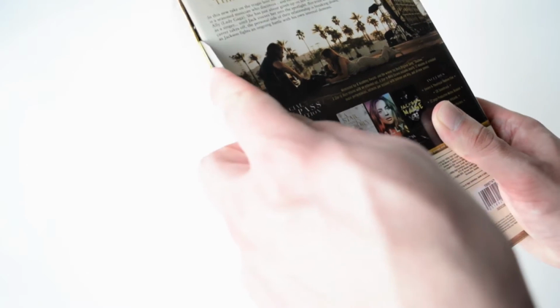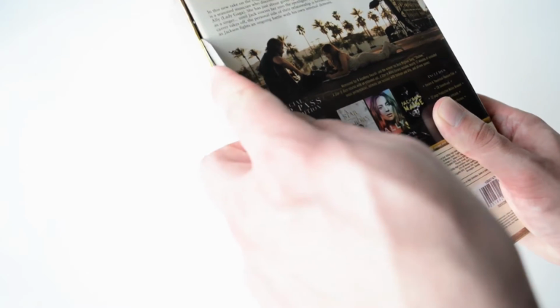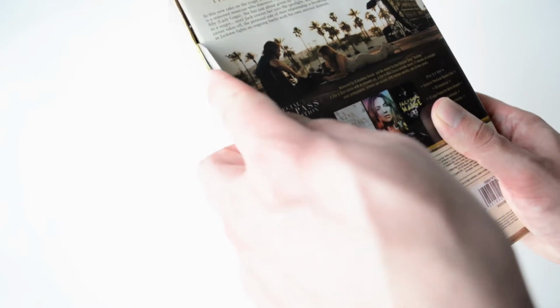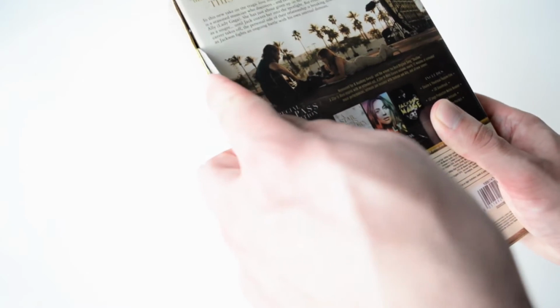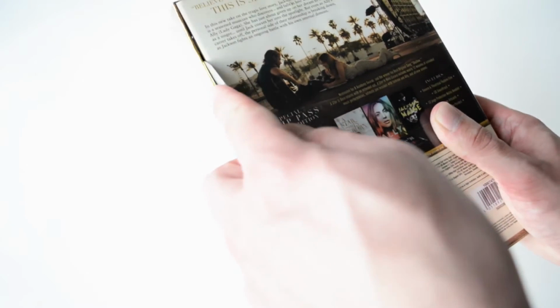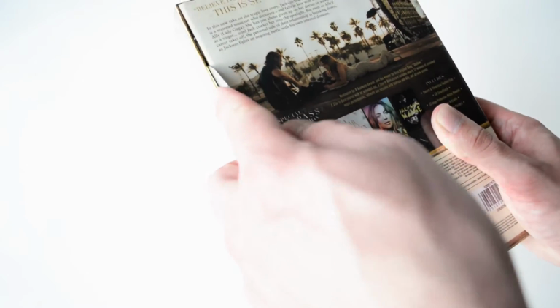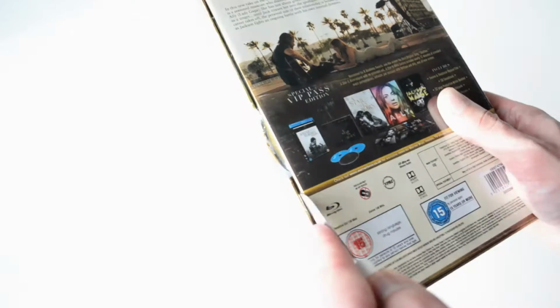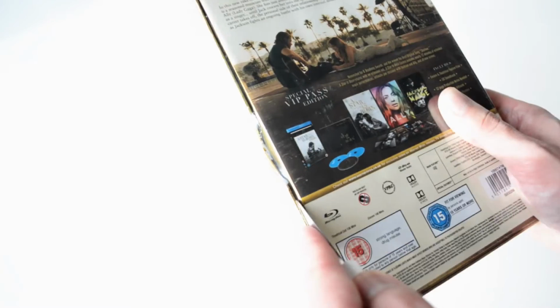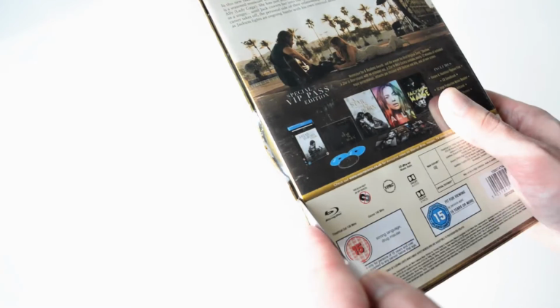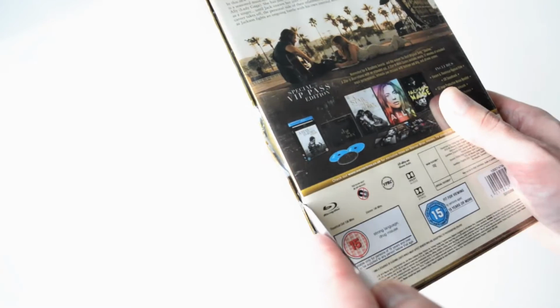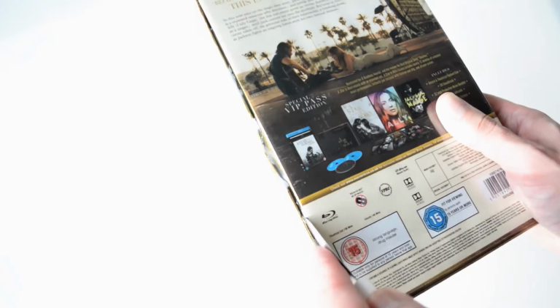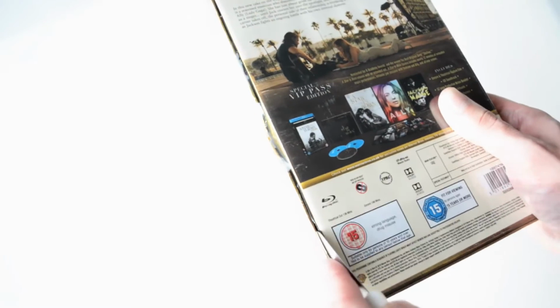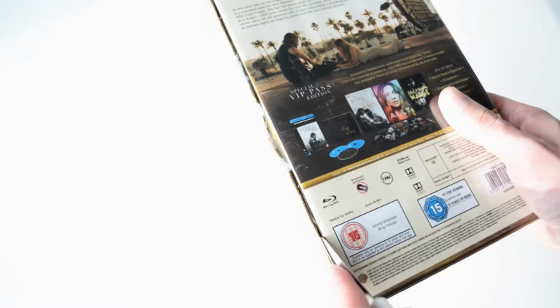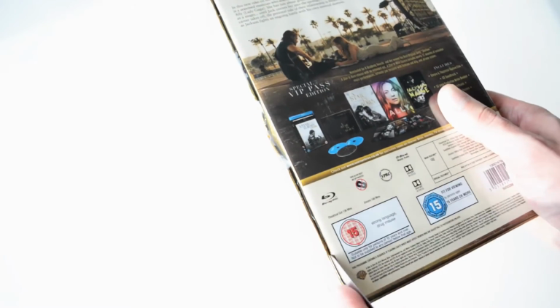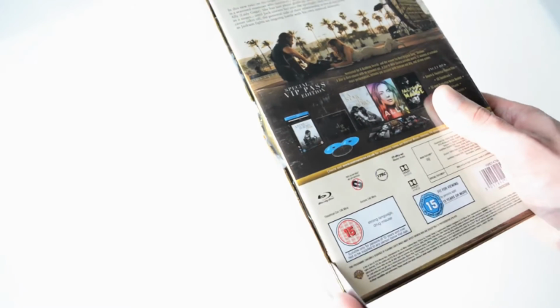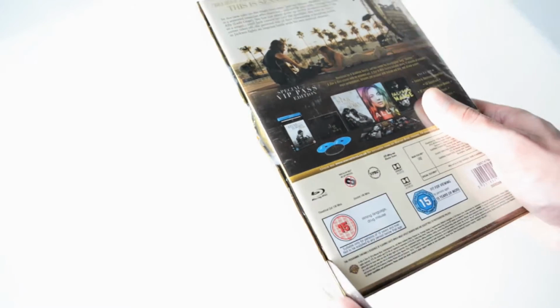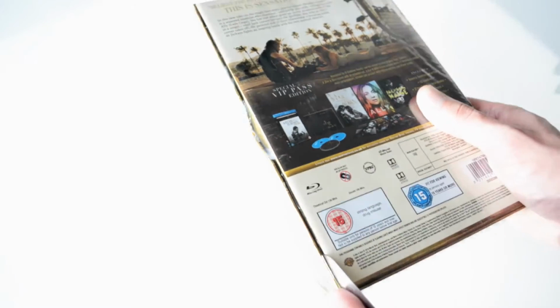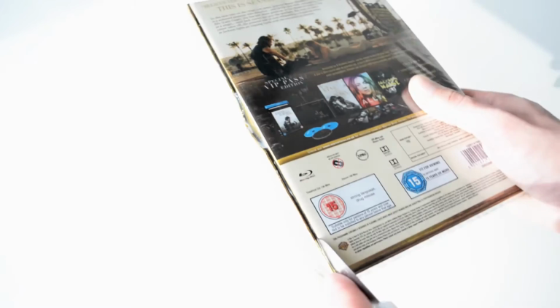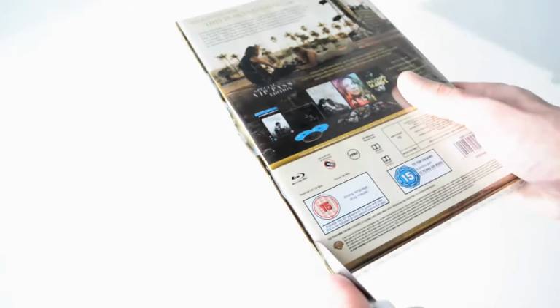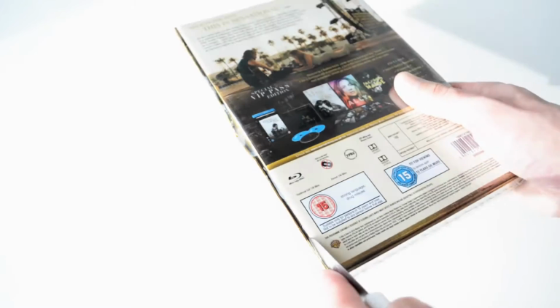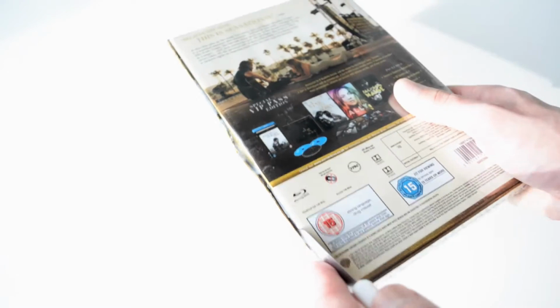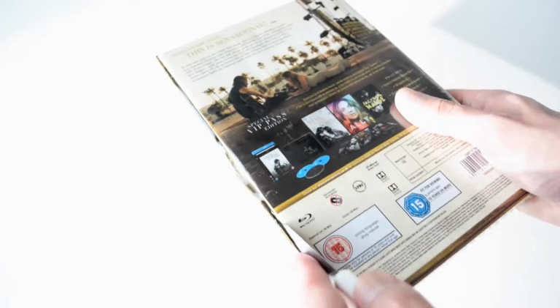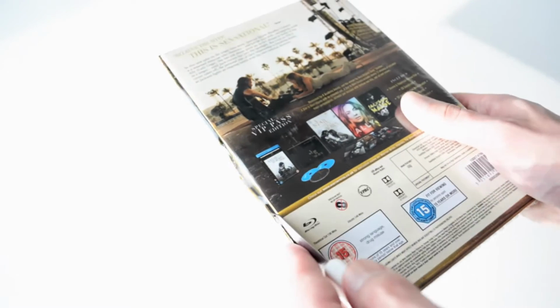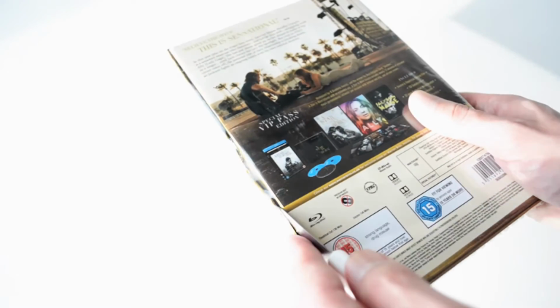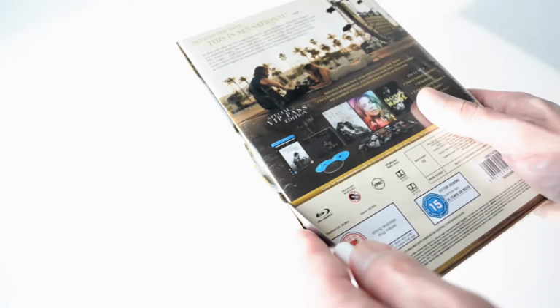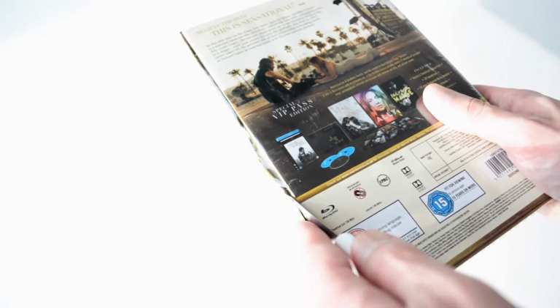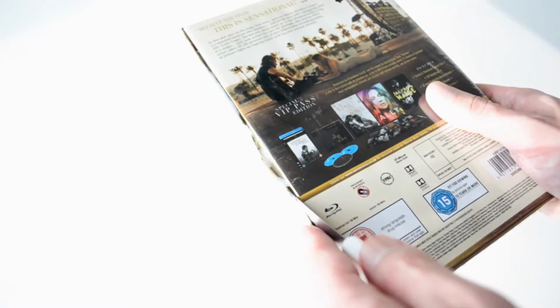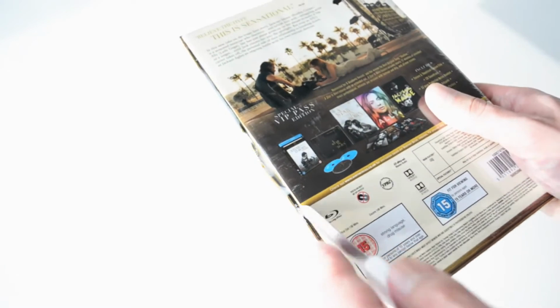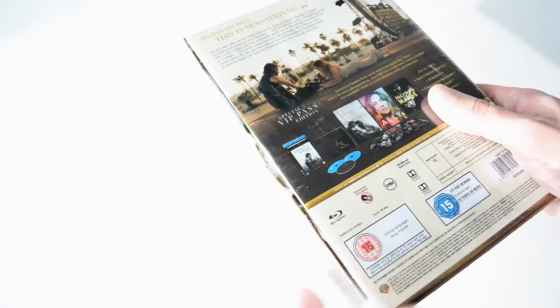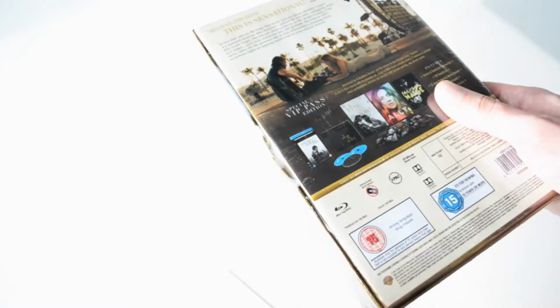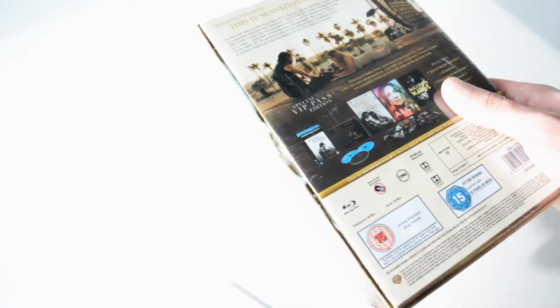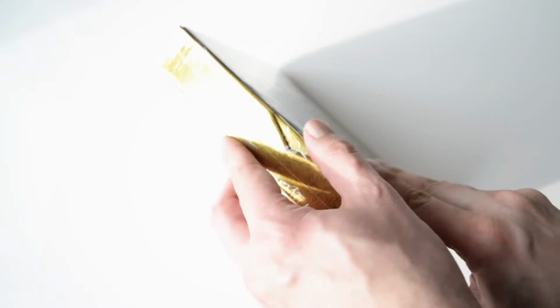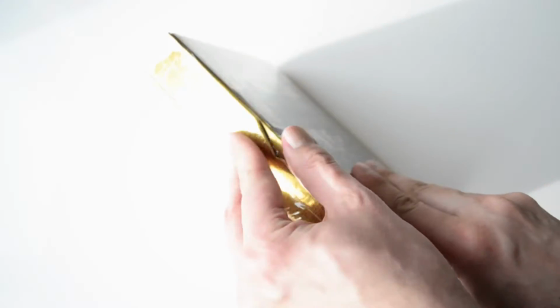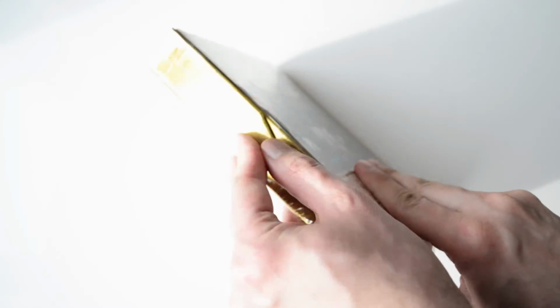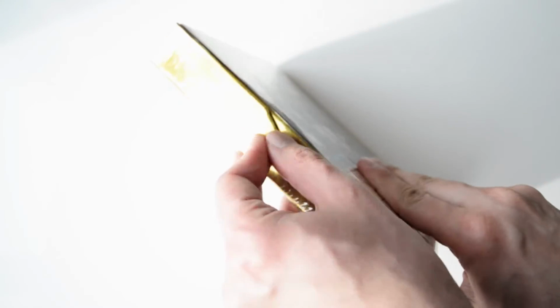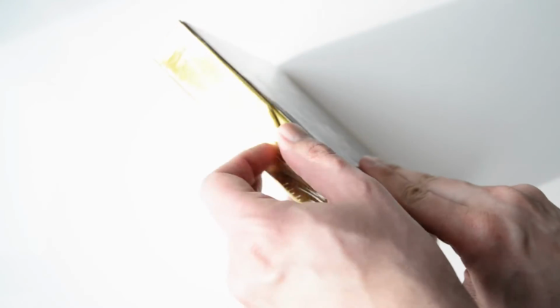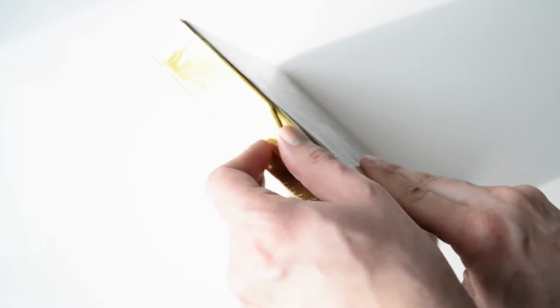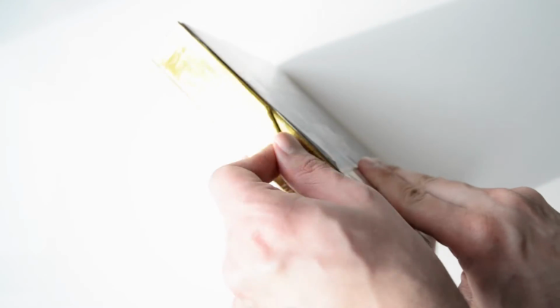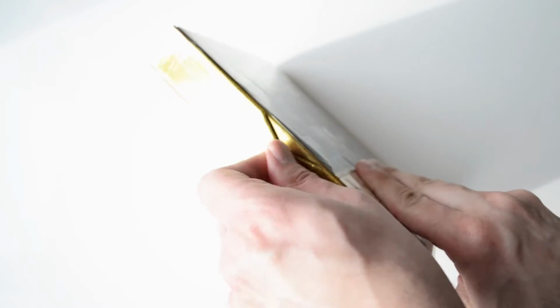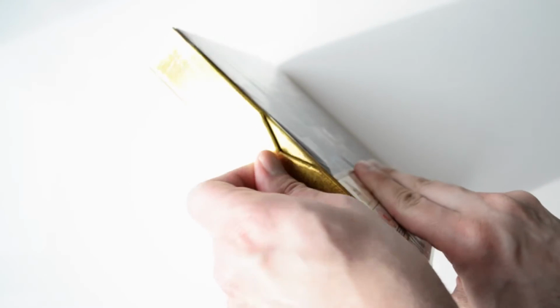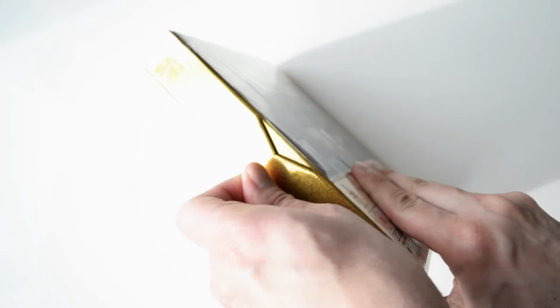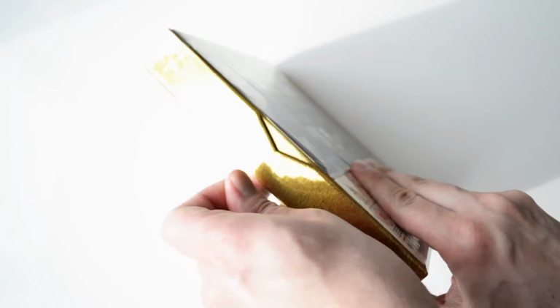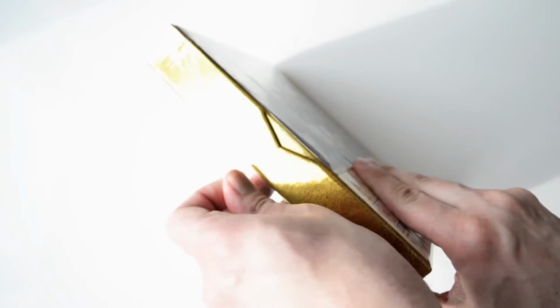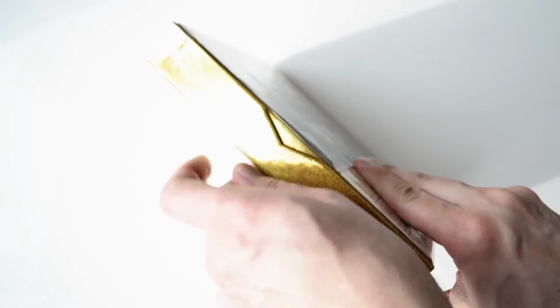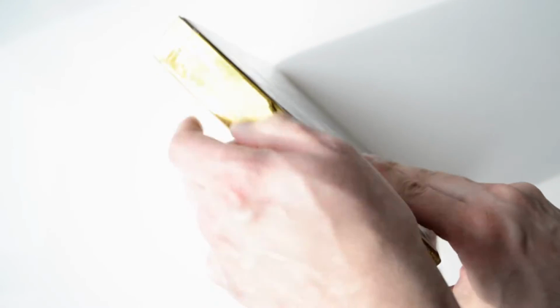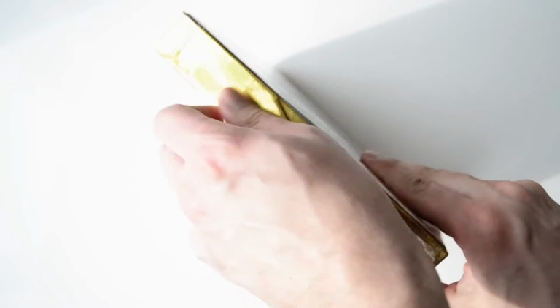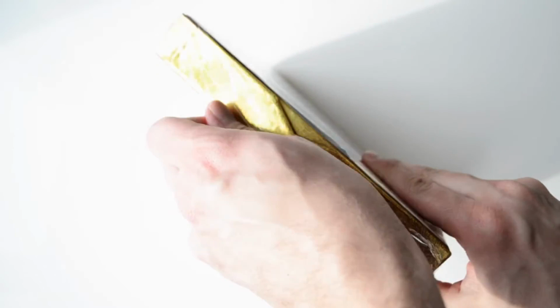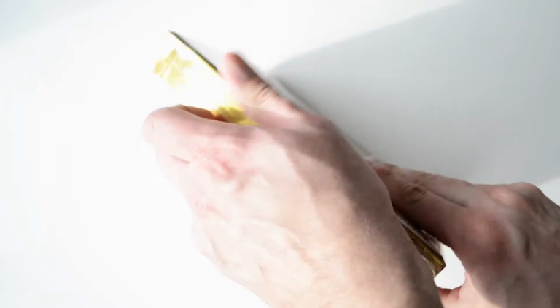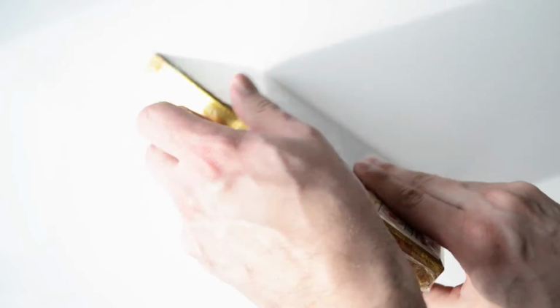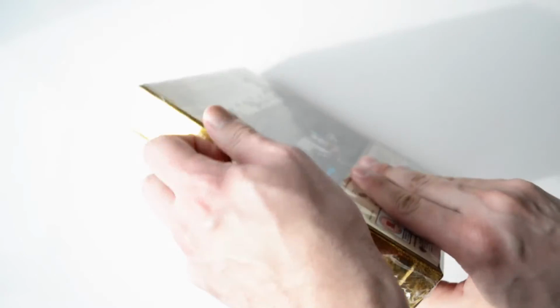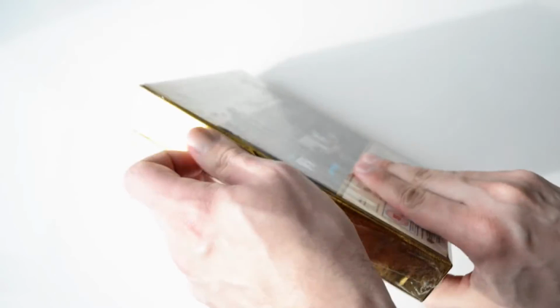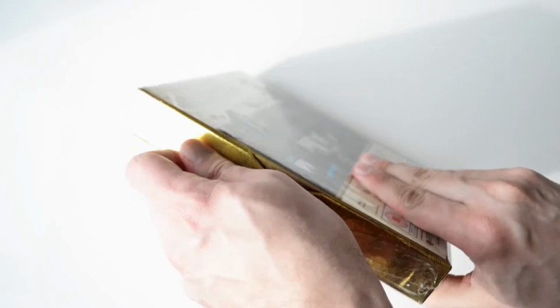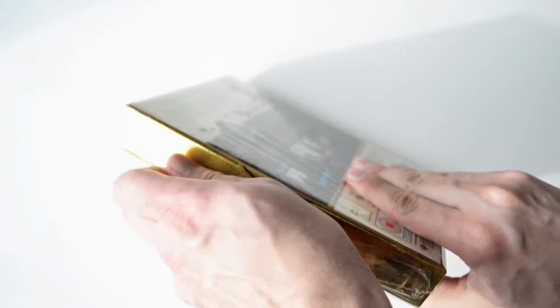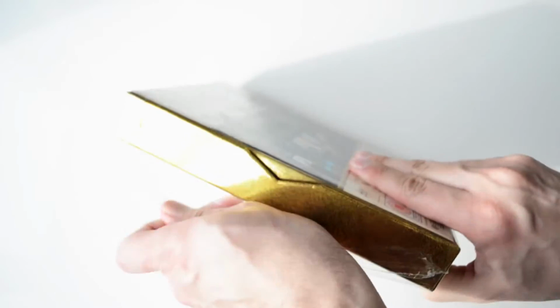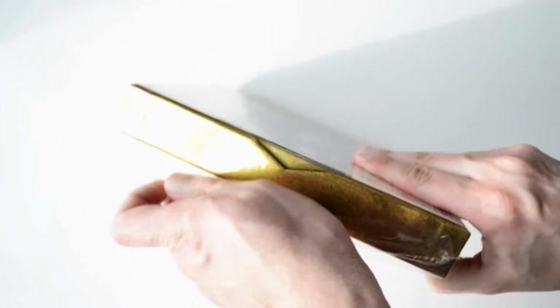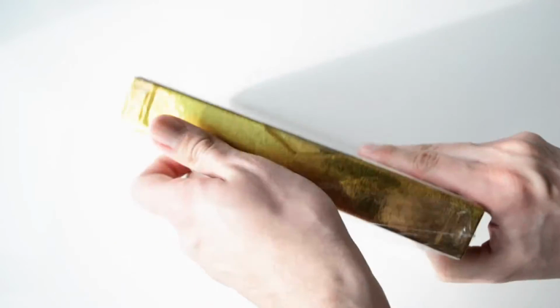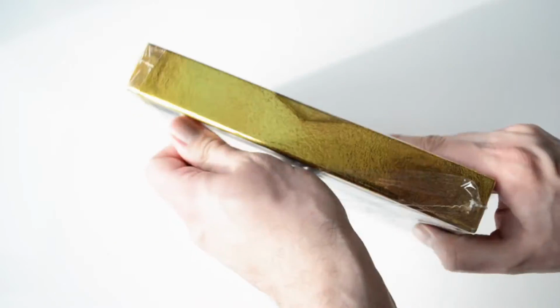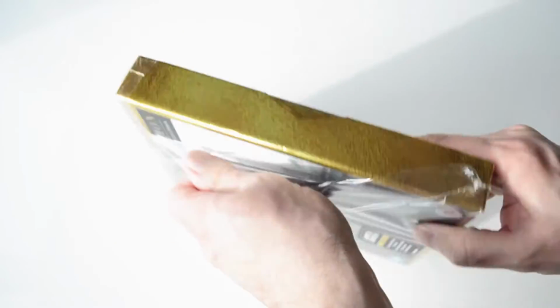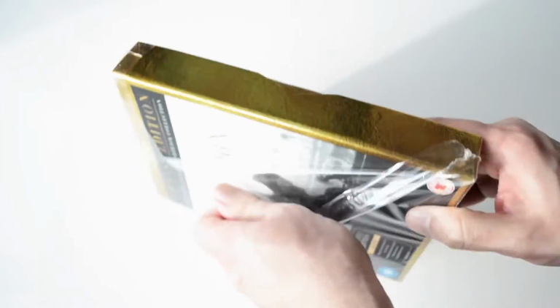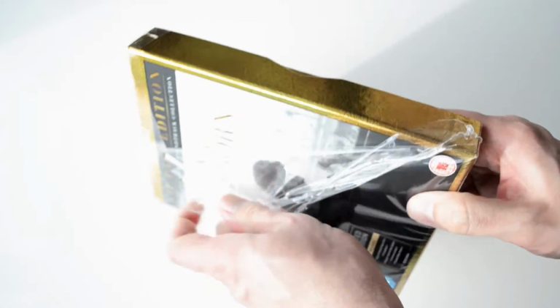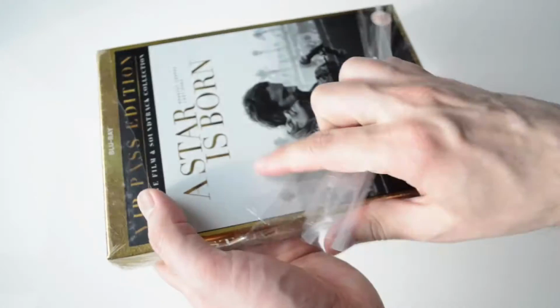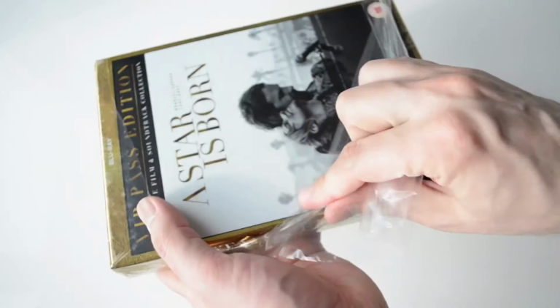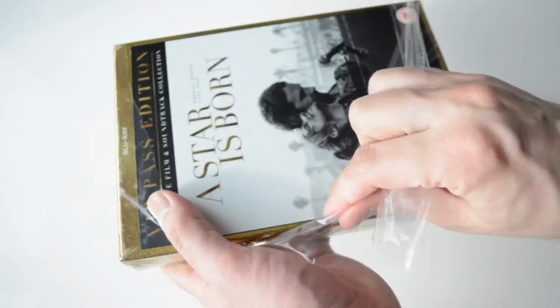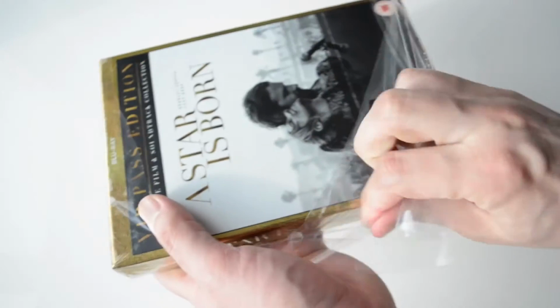Apart from this version, directed by Bradley Cooper, there are three other films carrying the same title and a similar story.